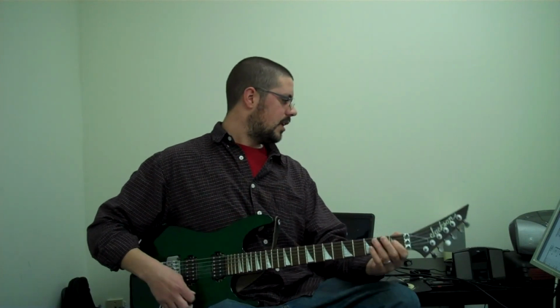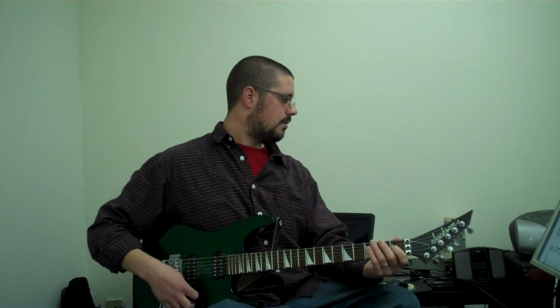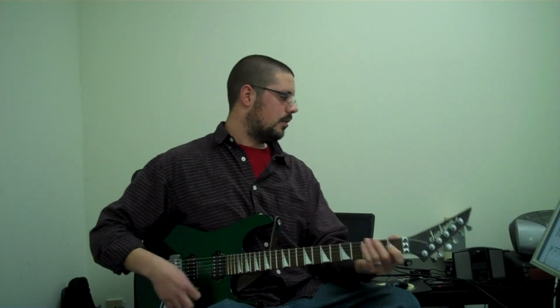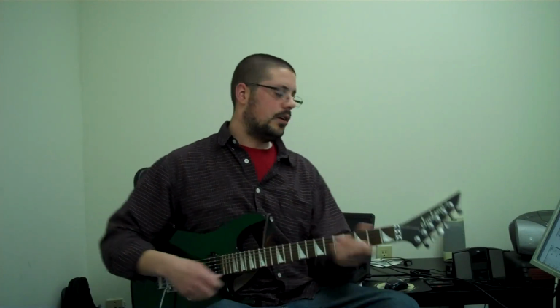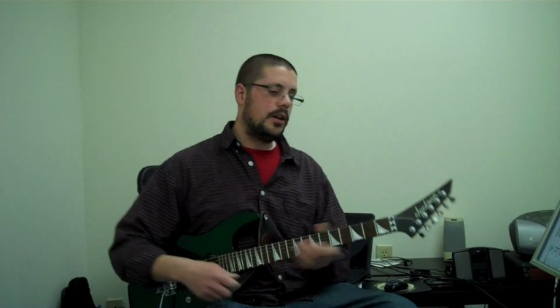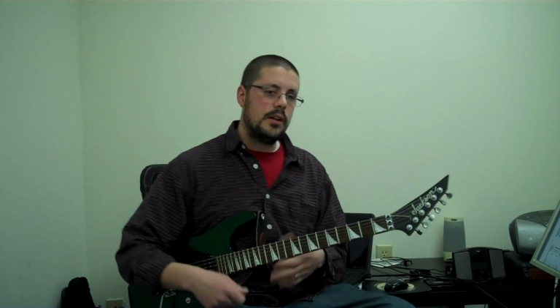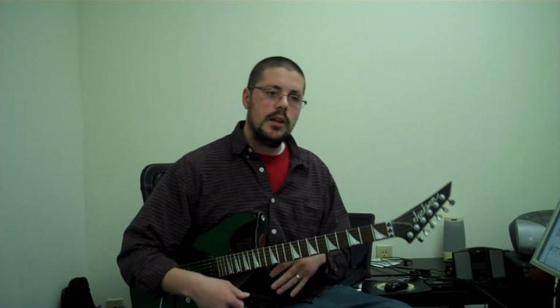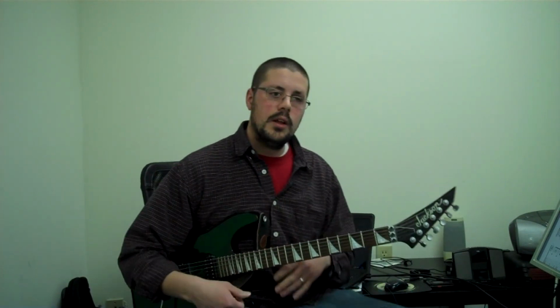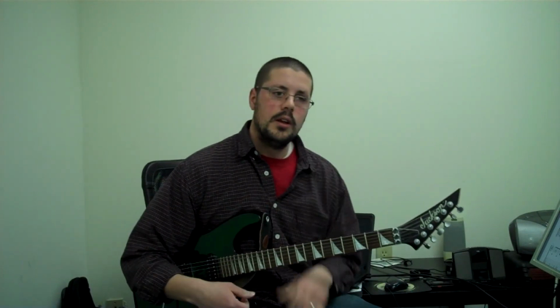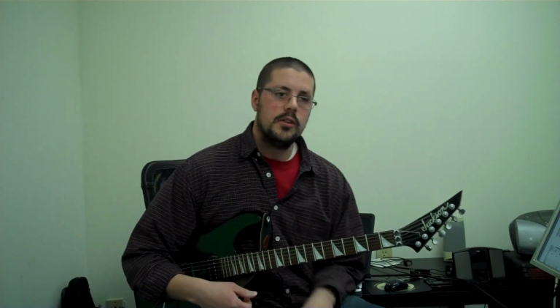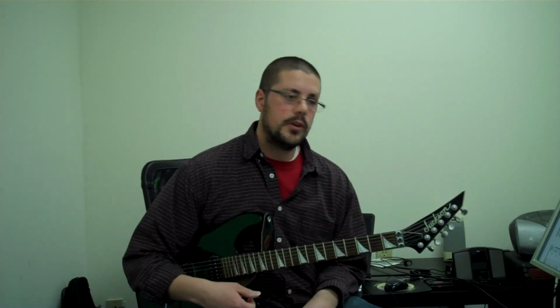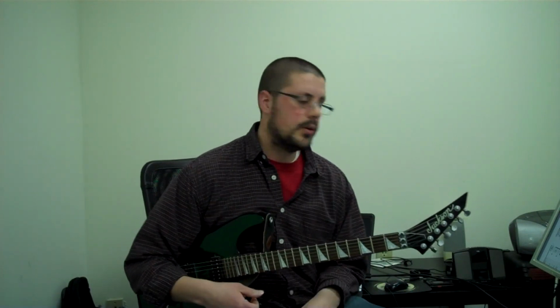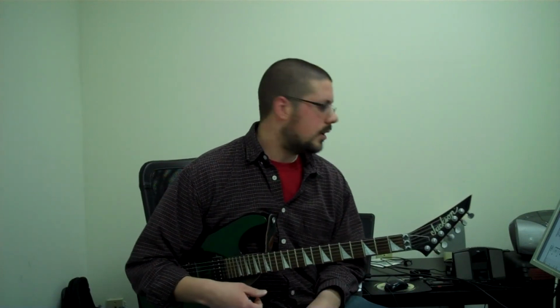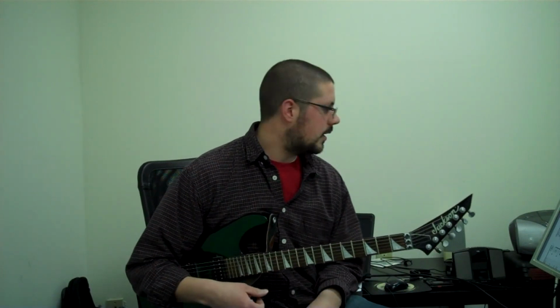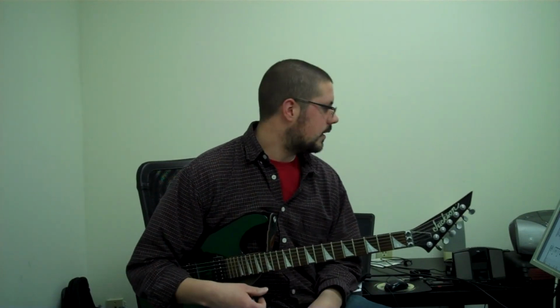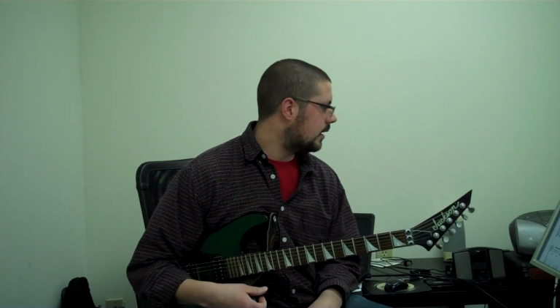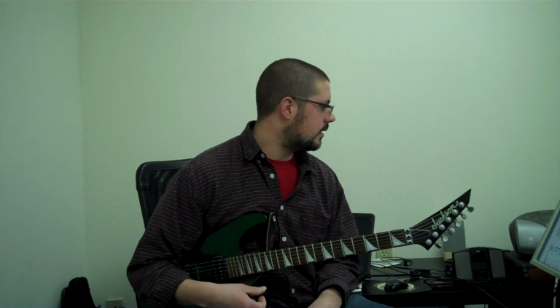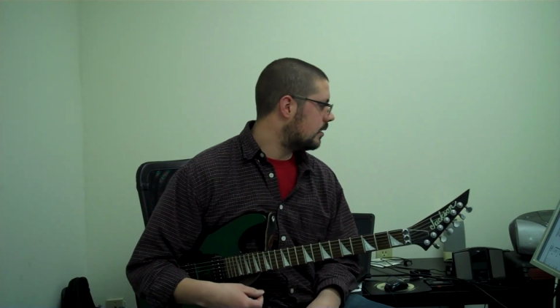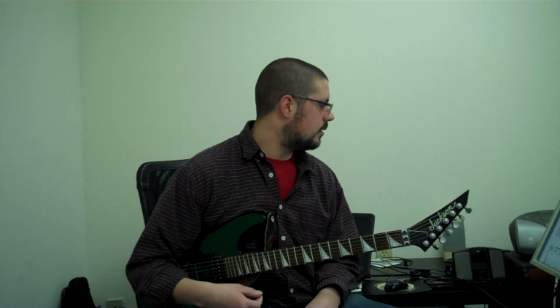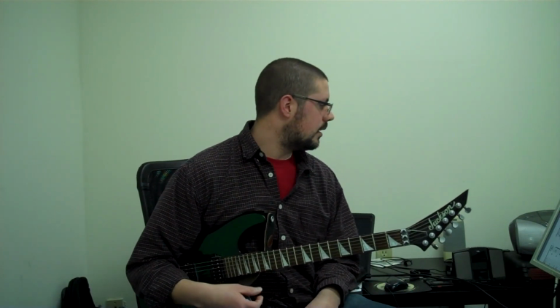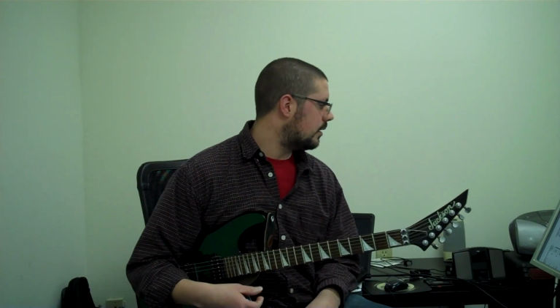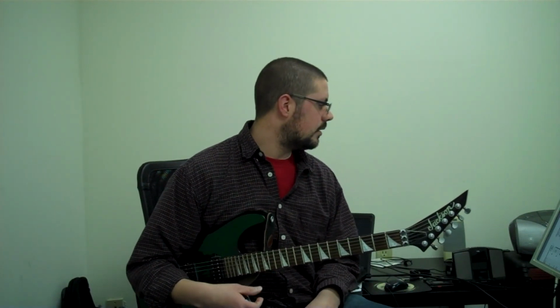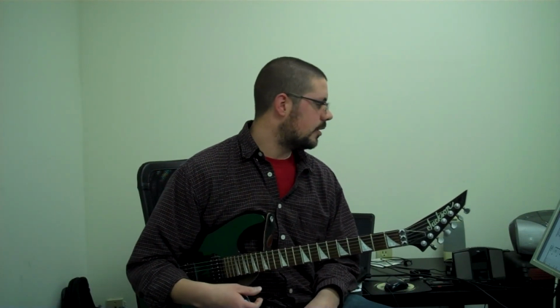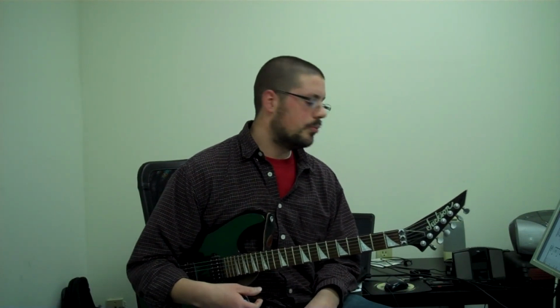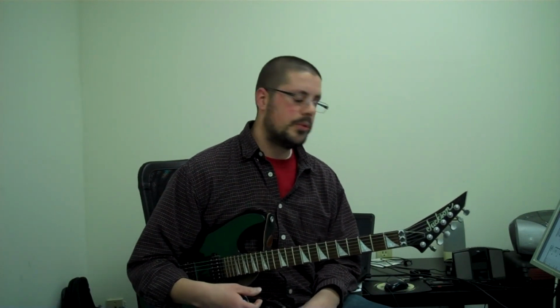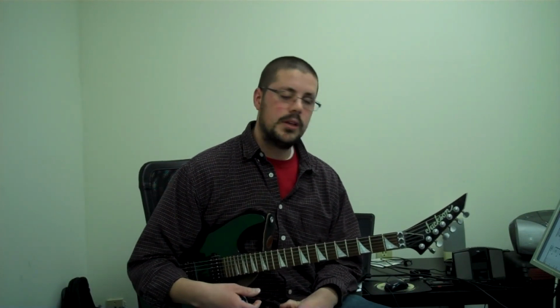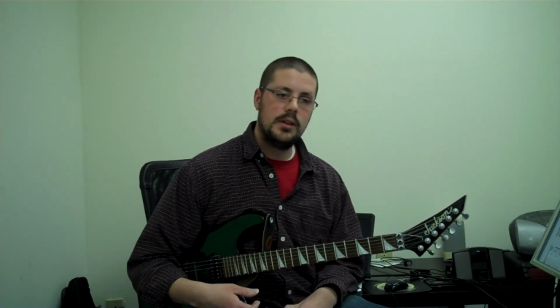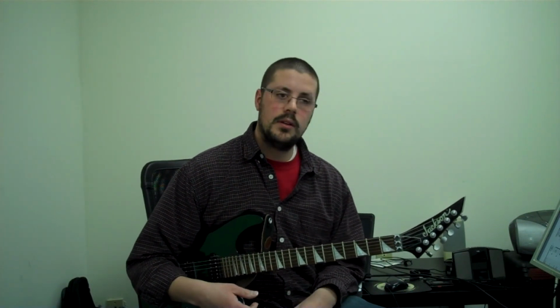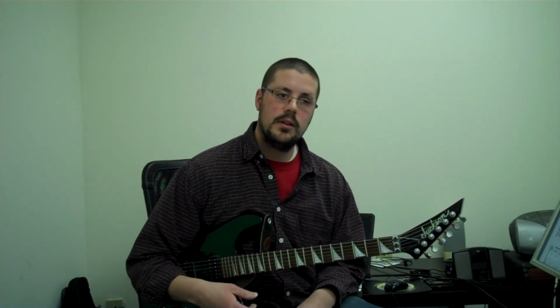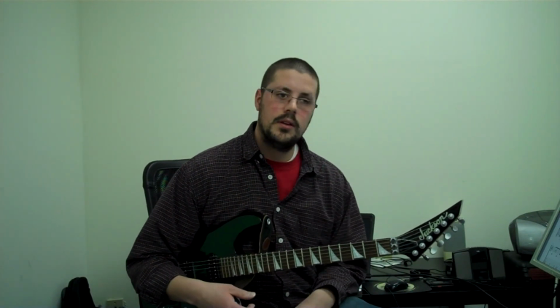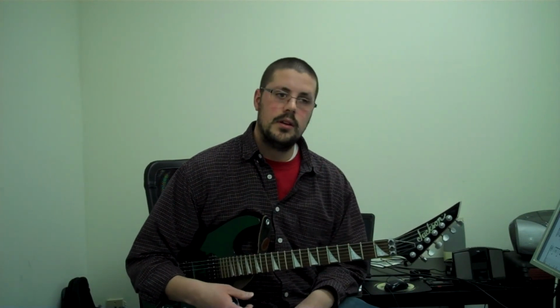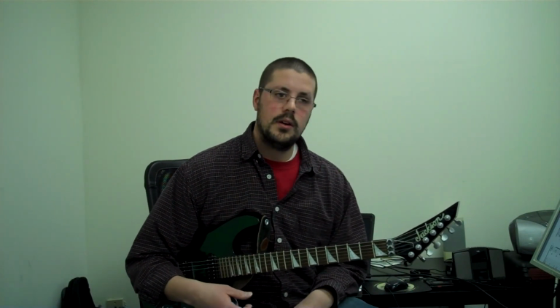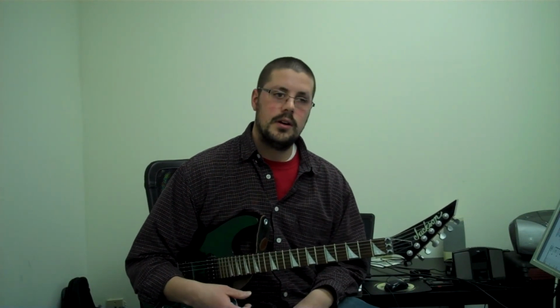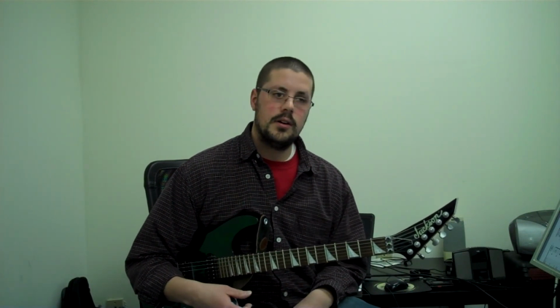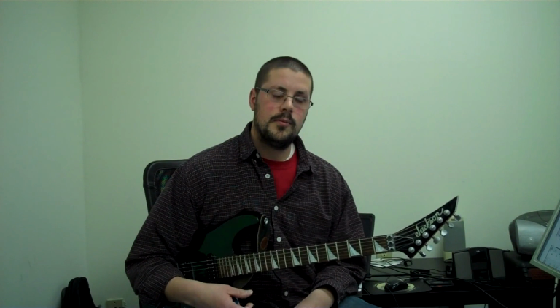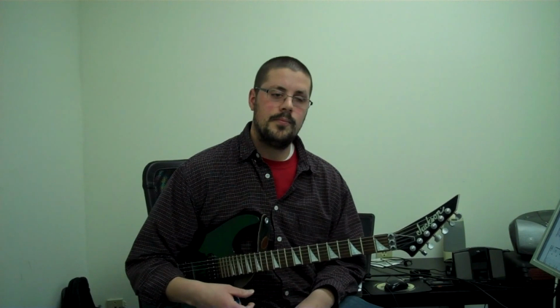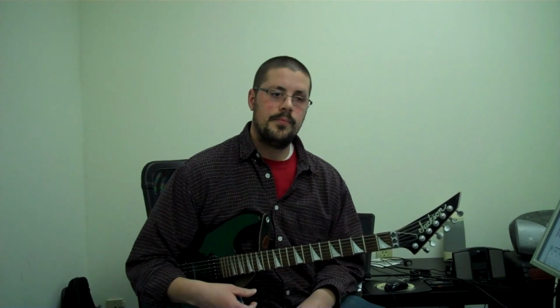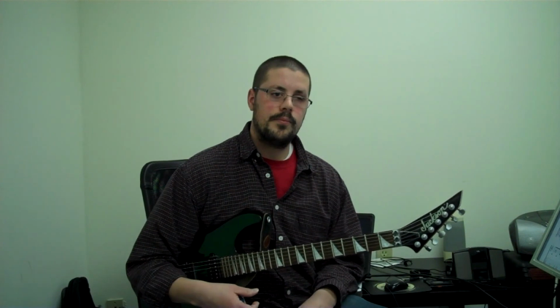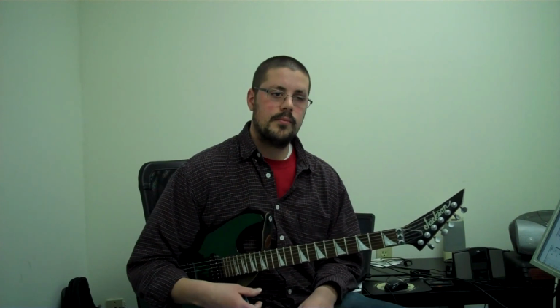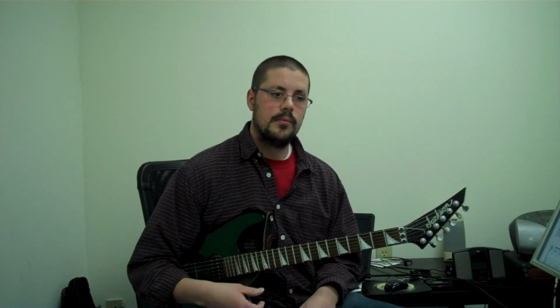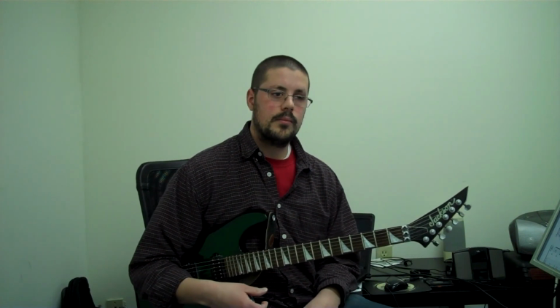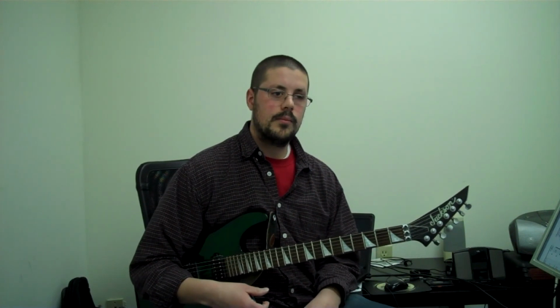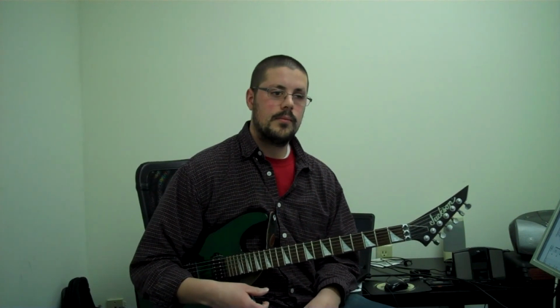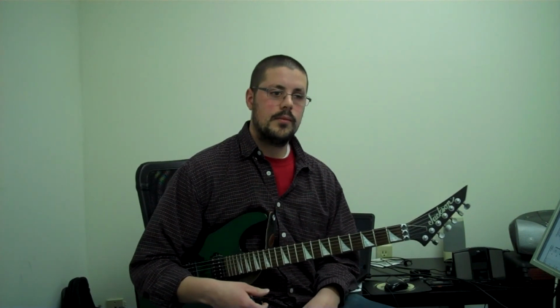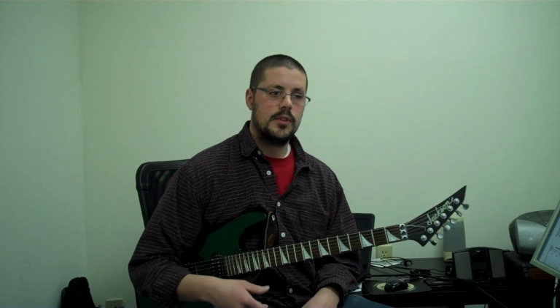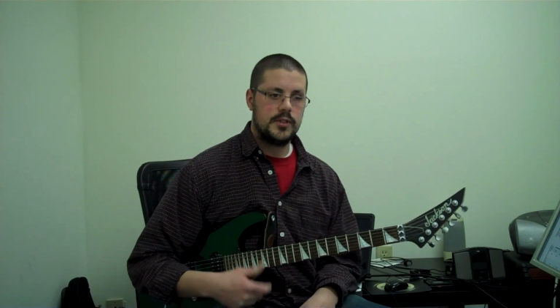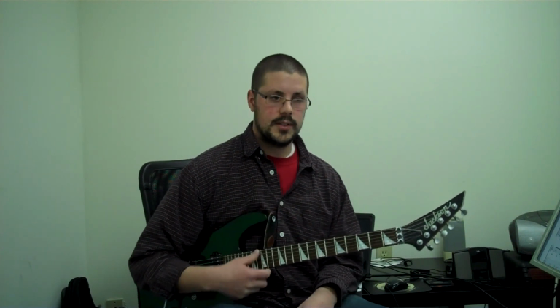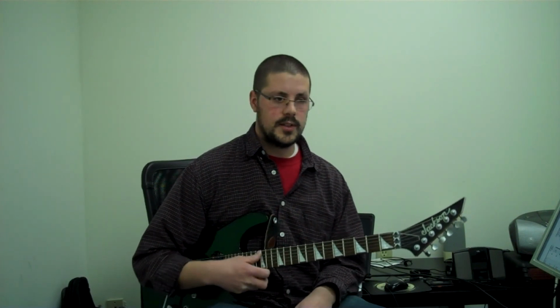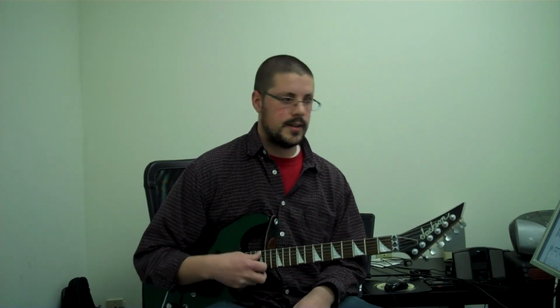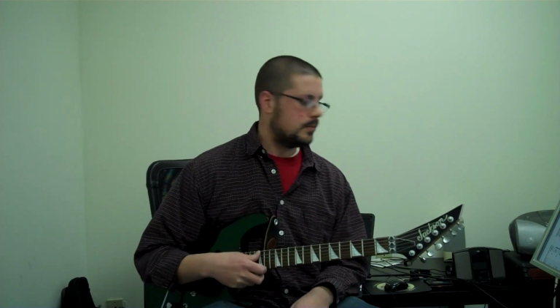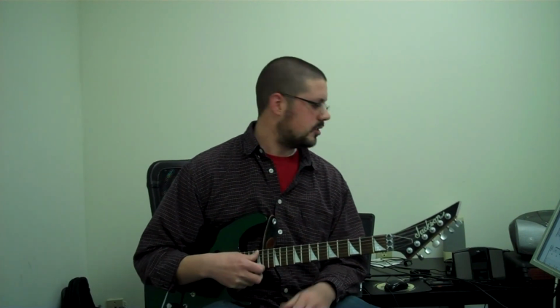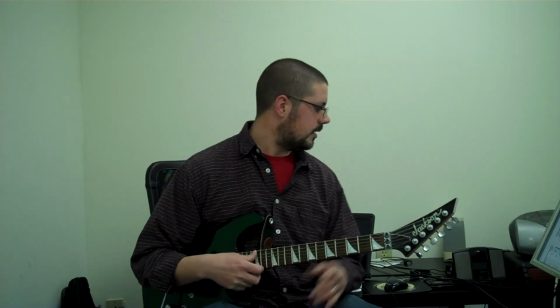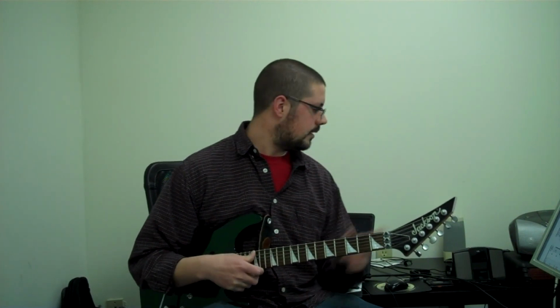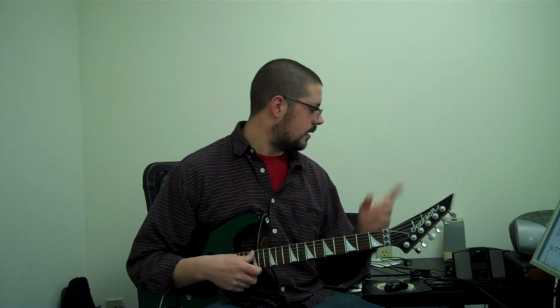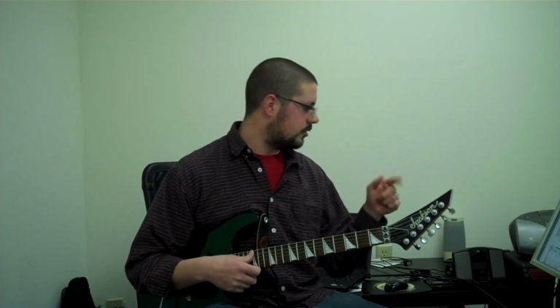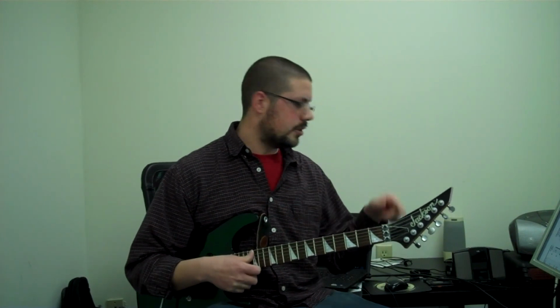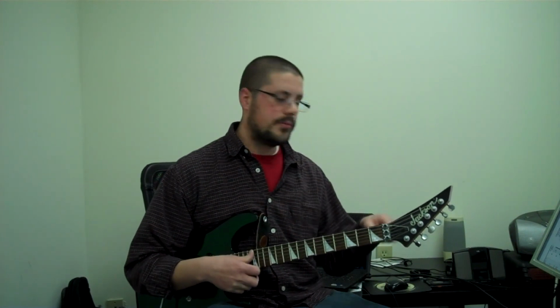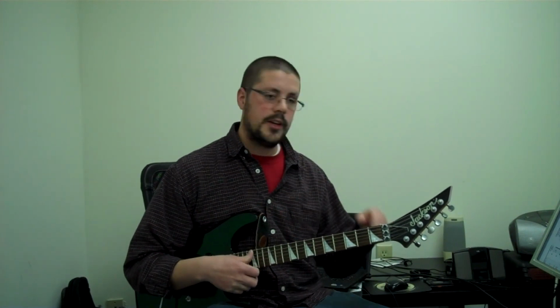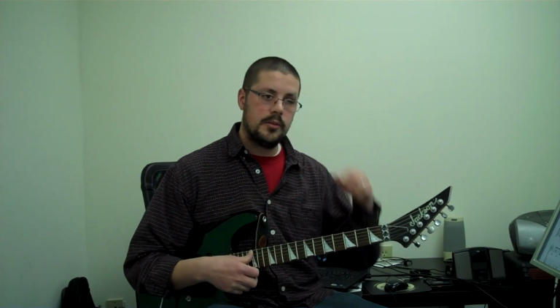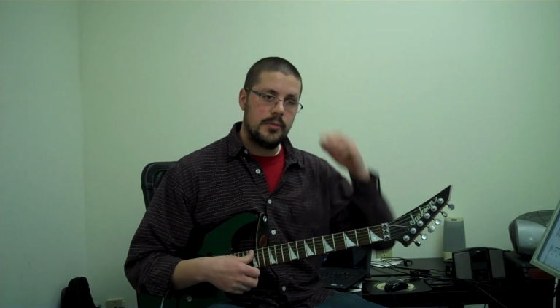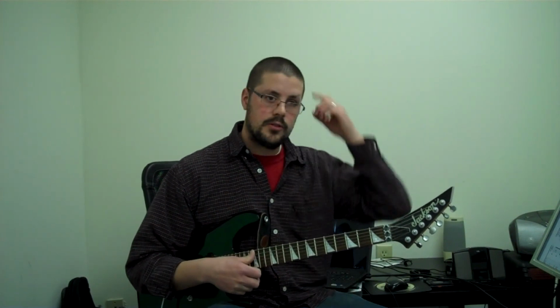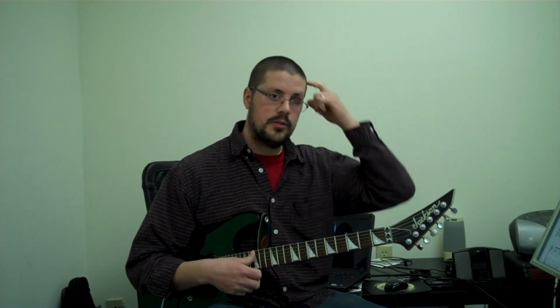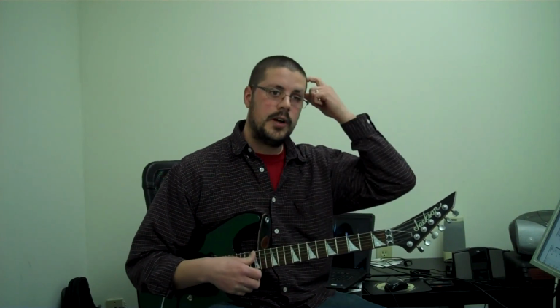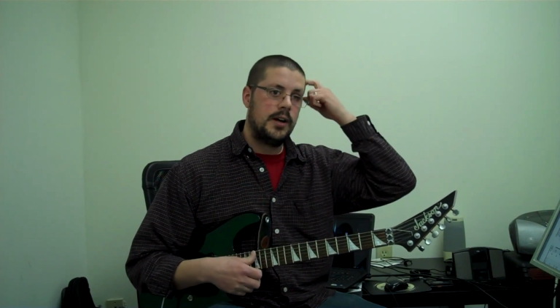All right. So I did letter B six times and then I jumped down to measure nine.